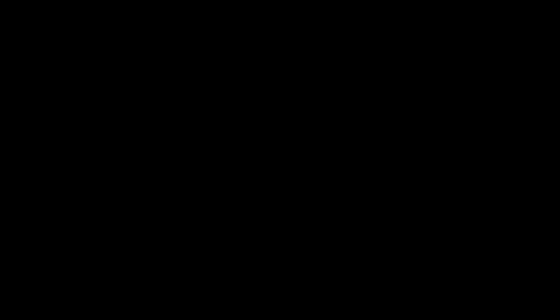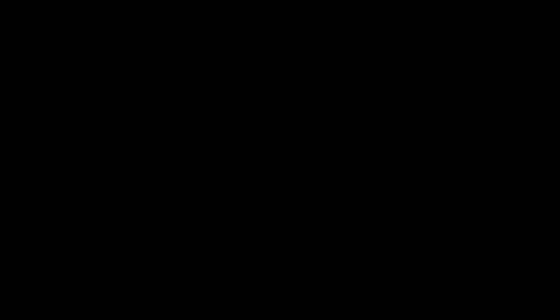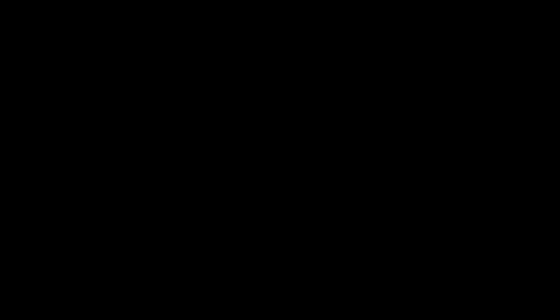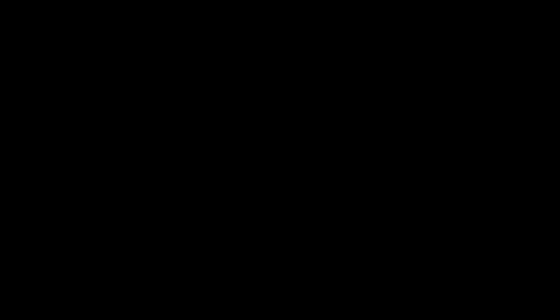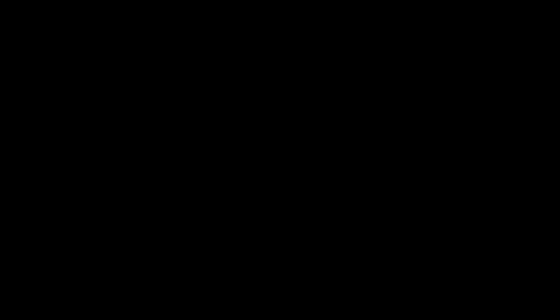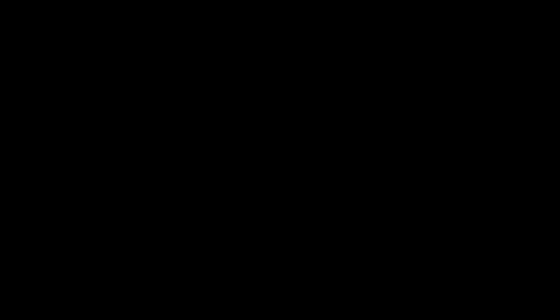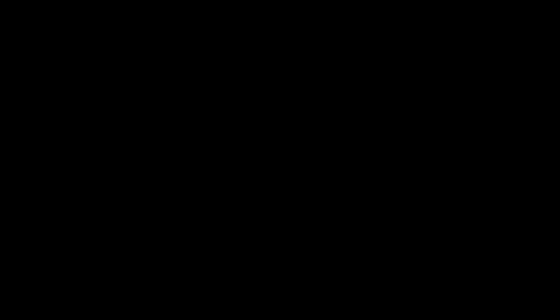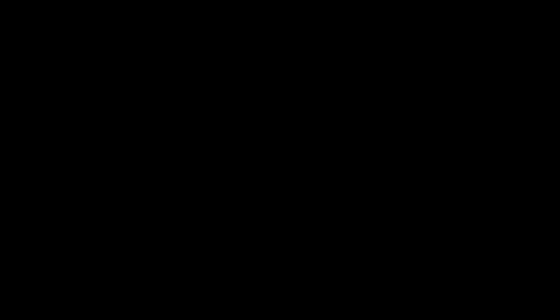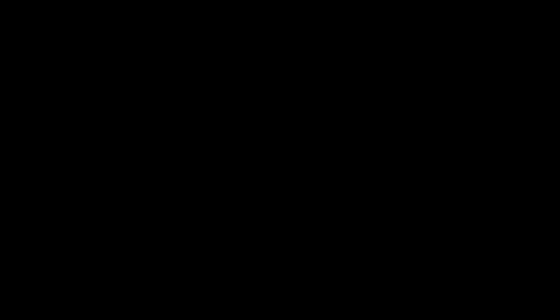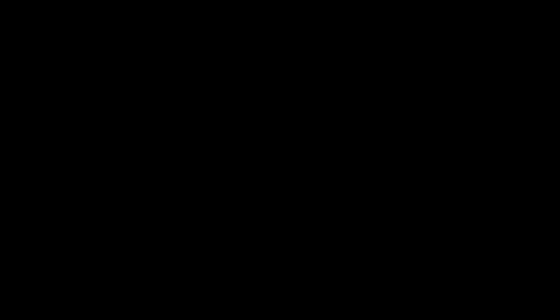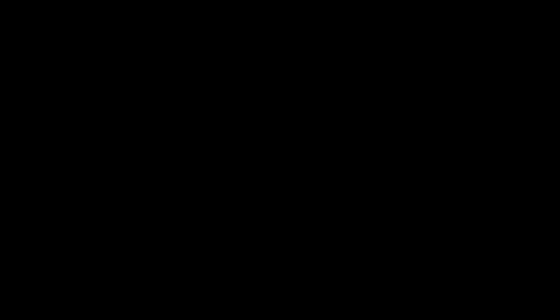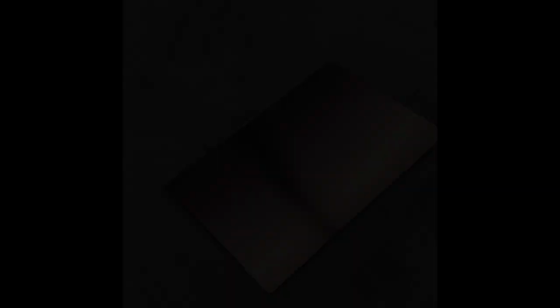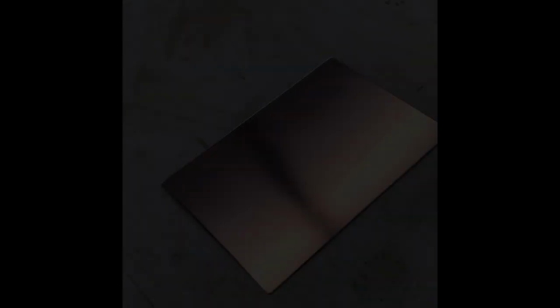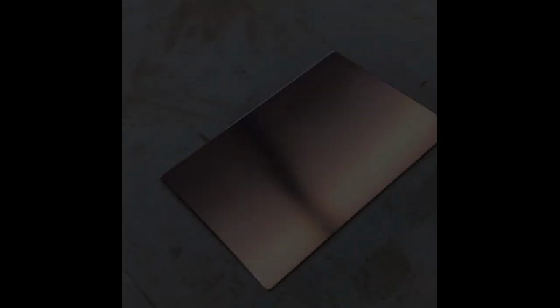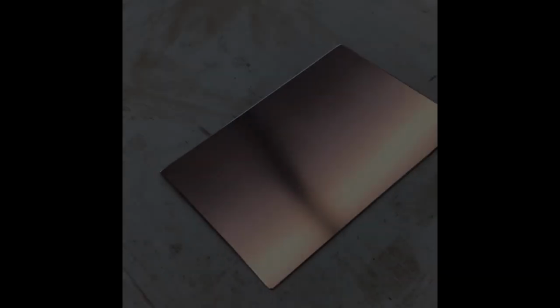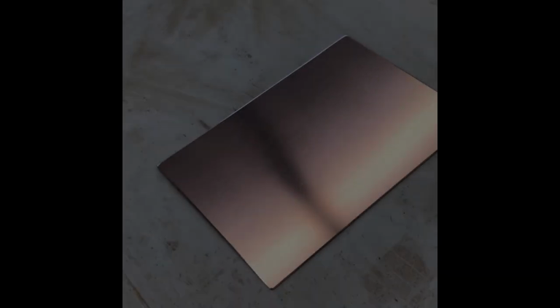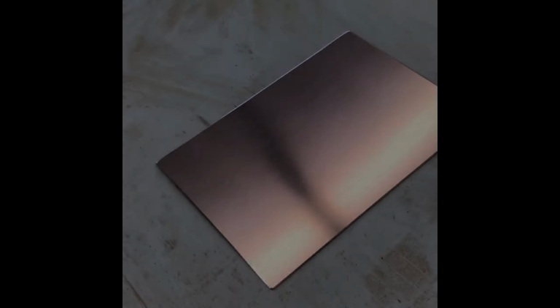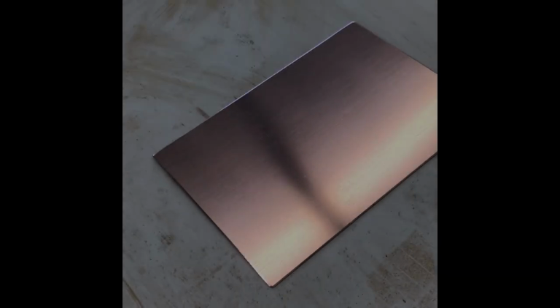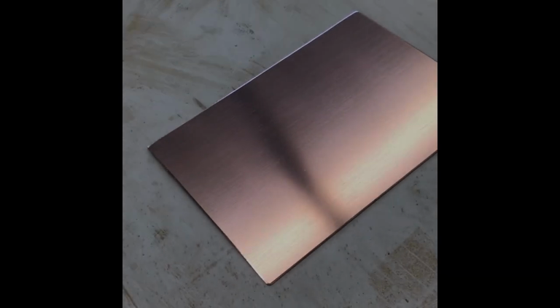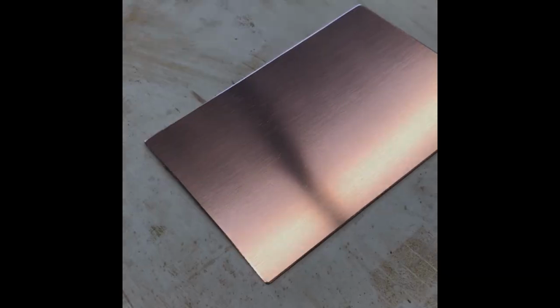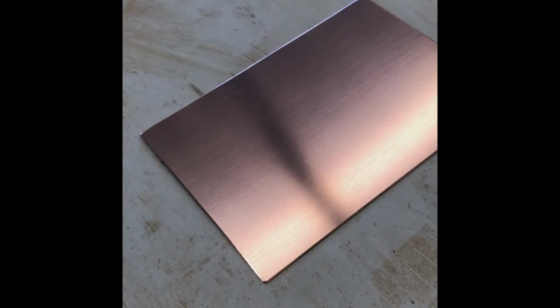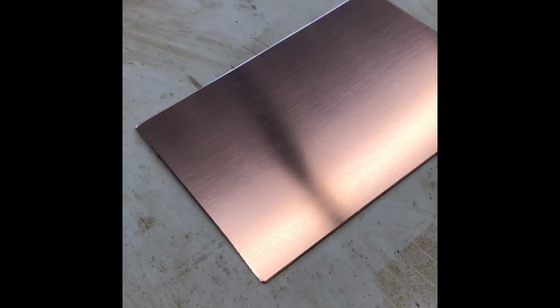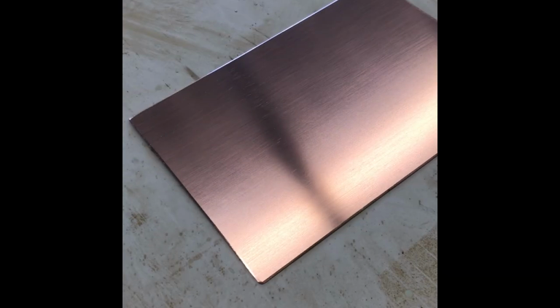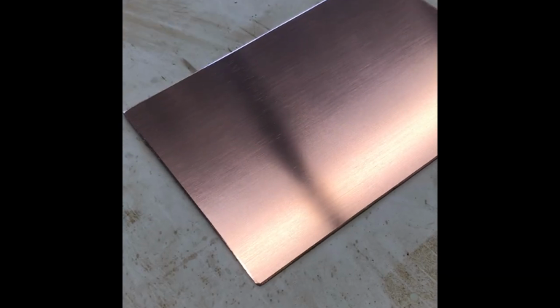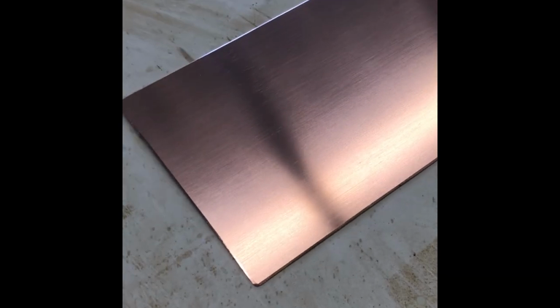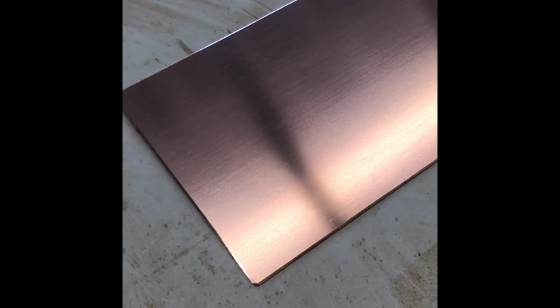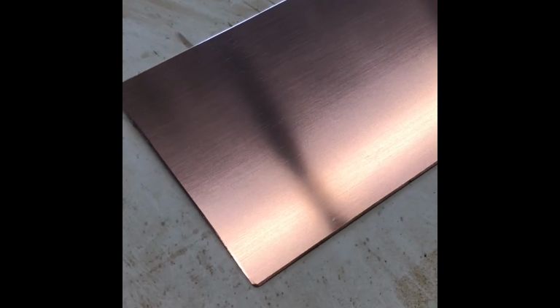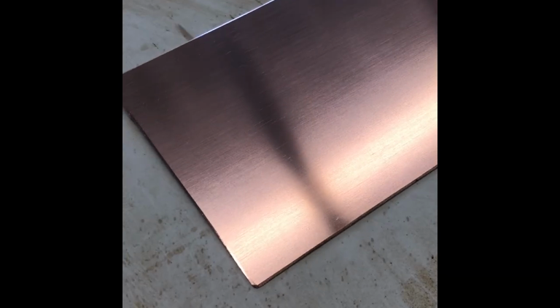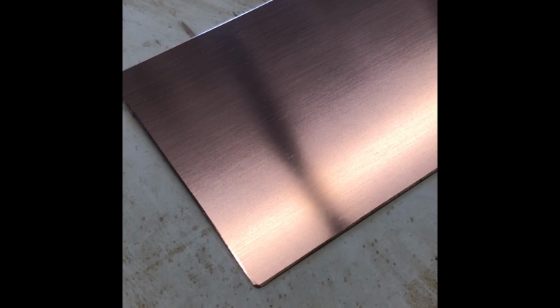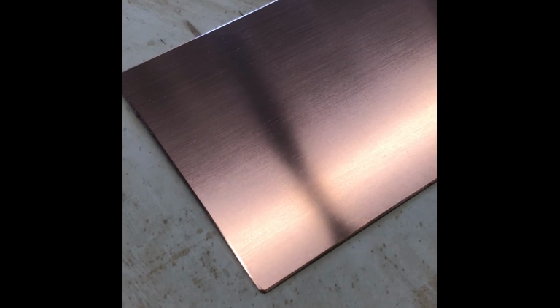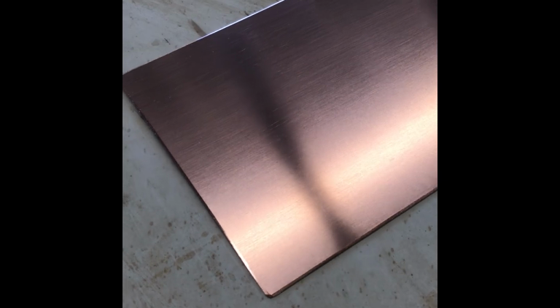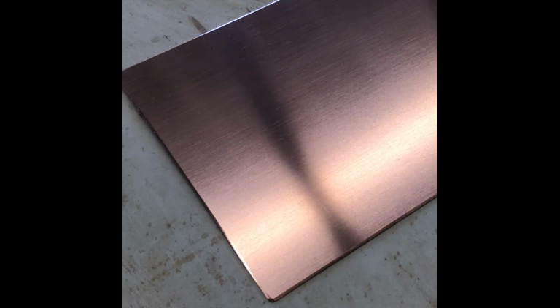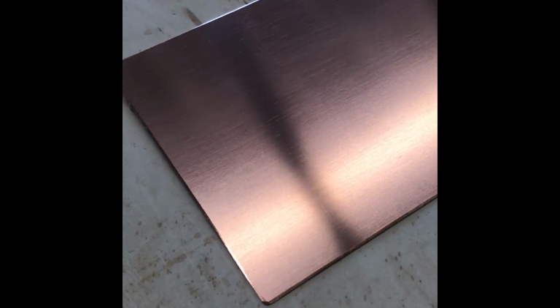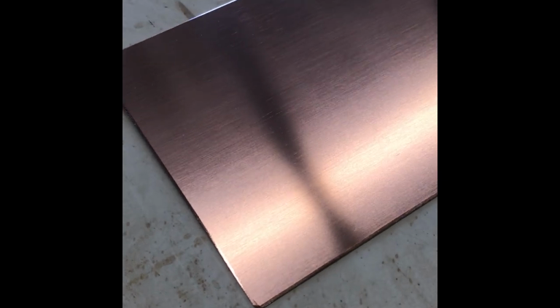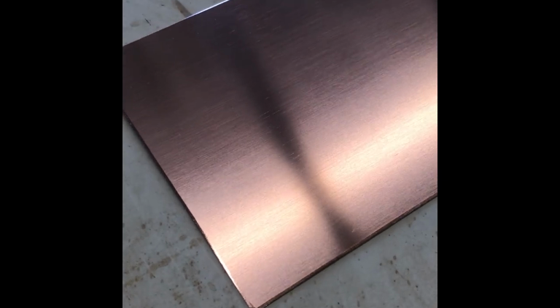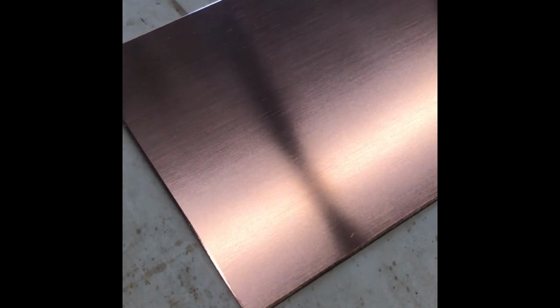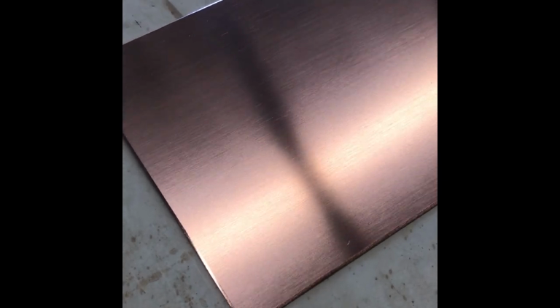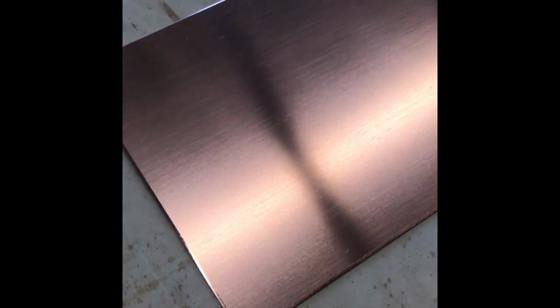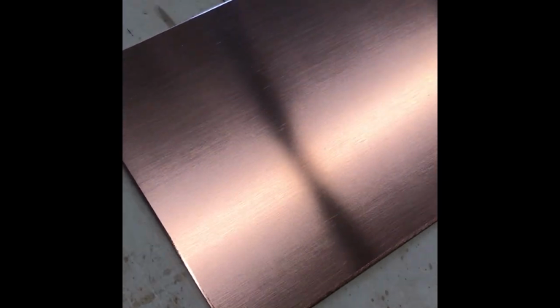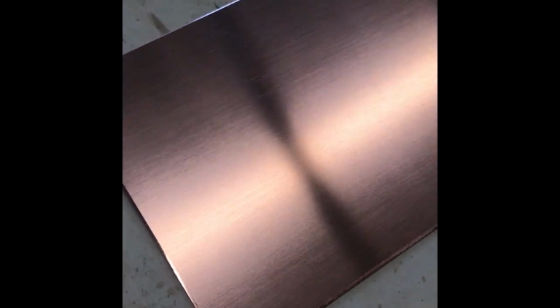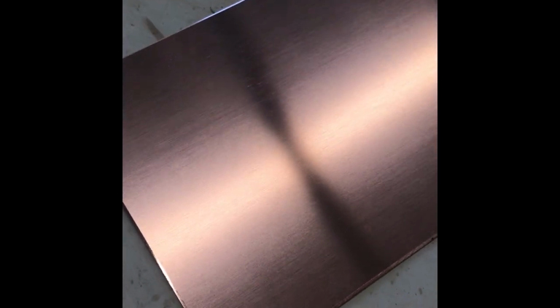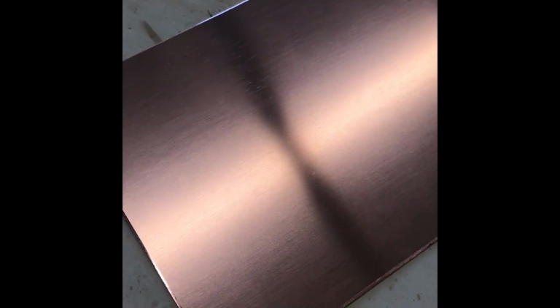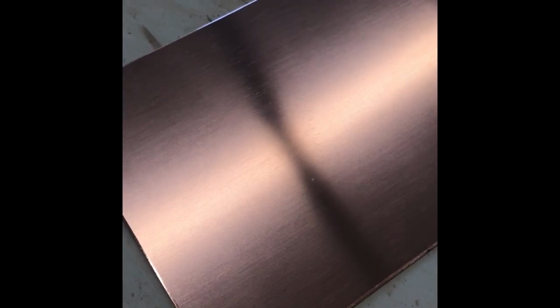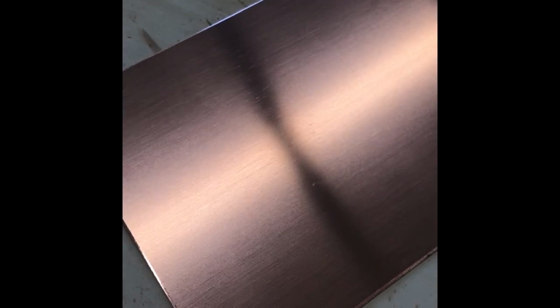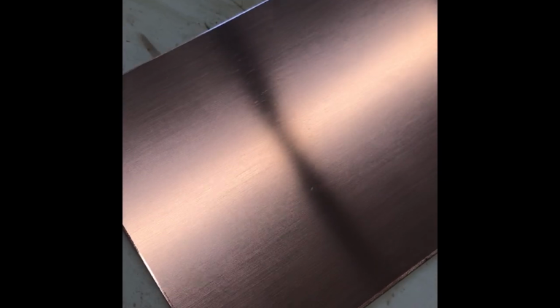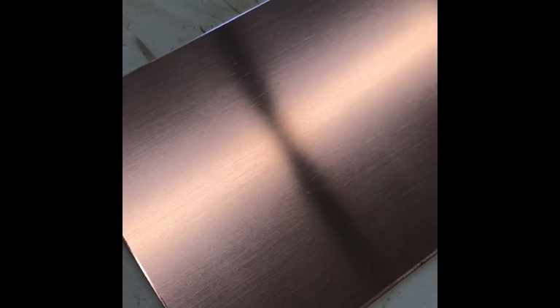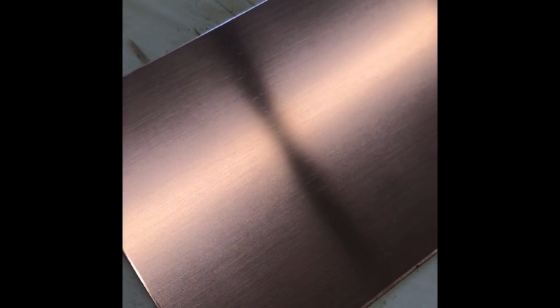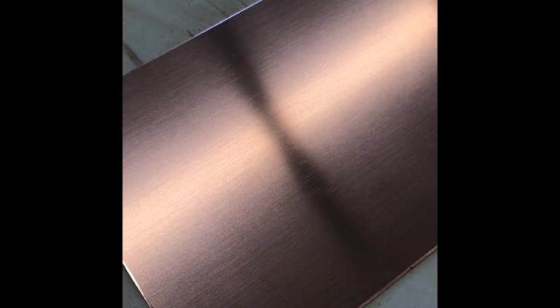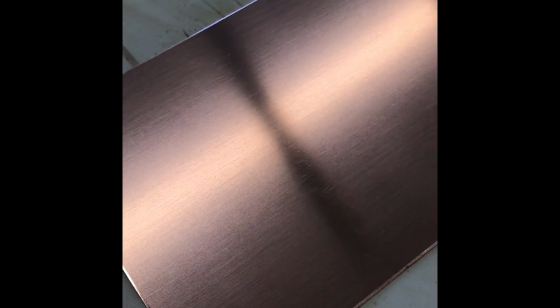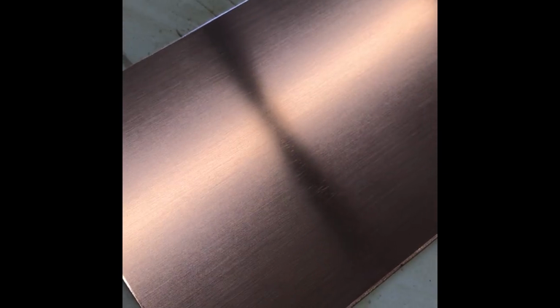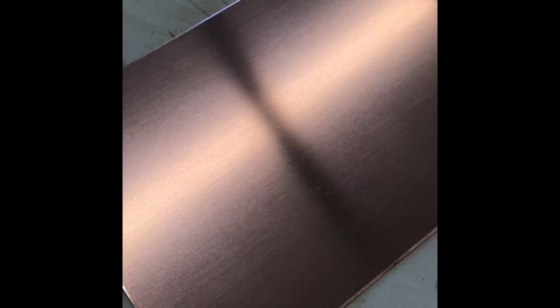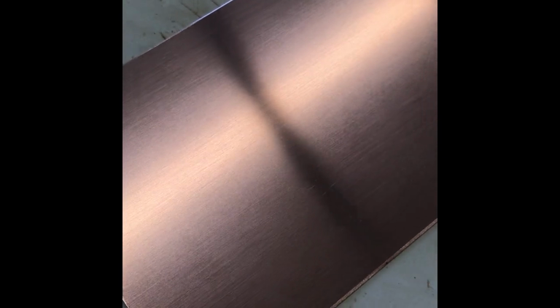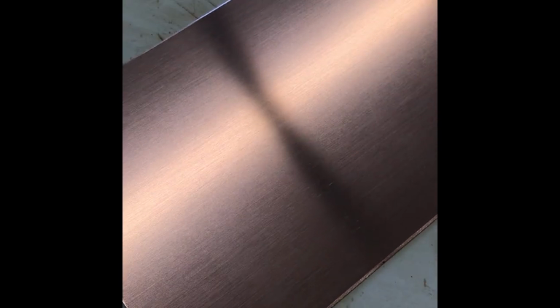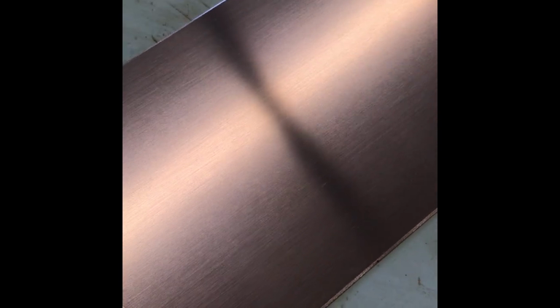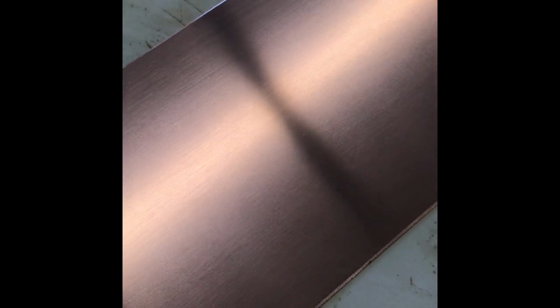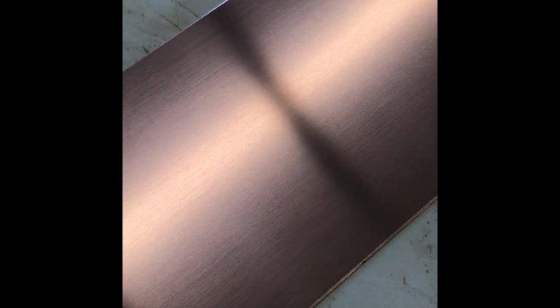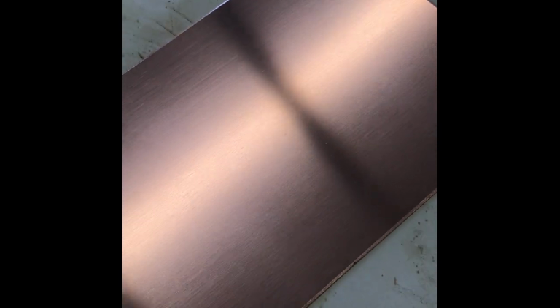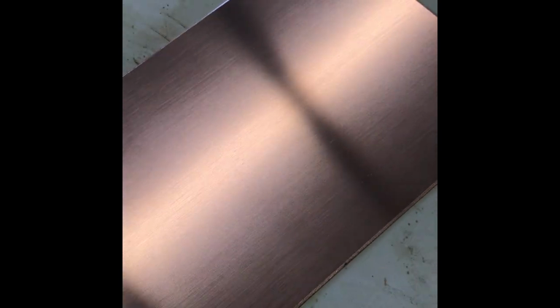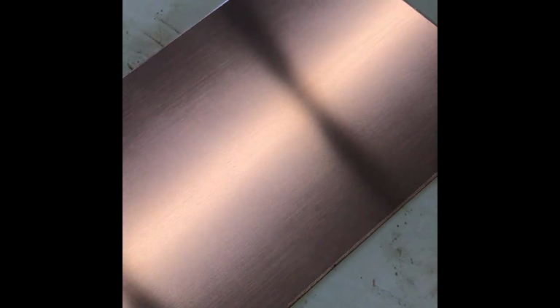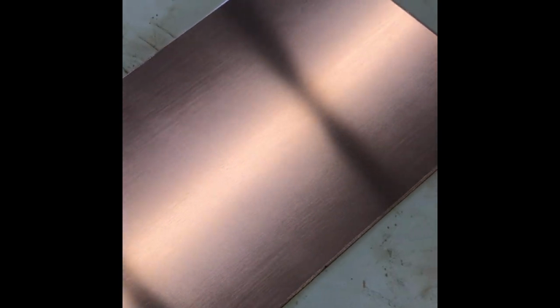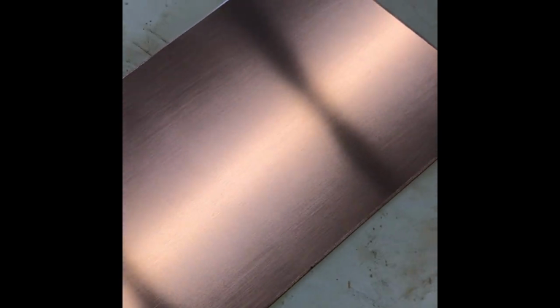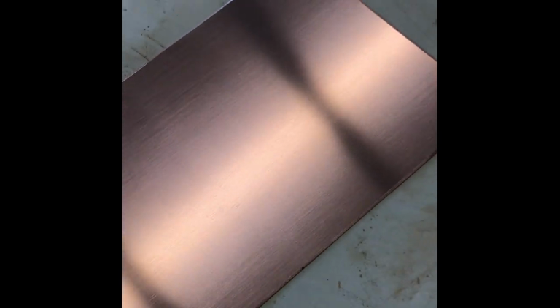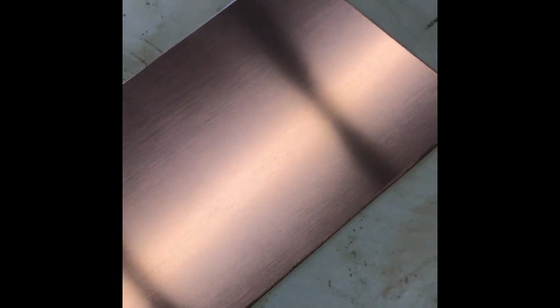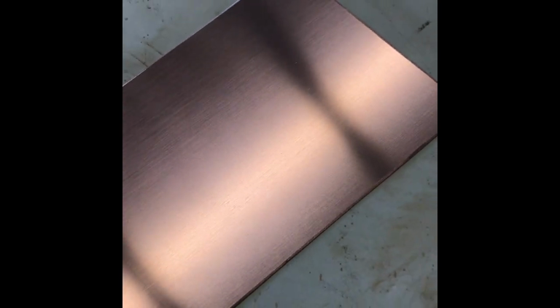To prepare the copper plate, we cut it to size, file the edges, polish the surface, and then degrease the surface.